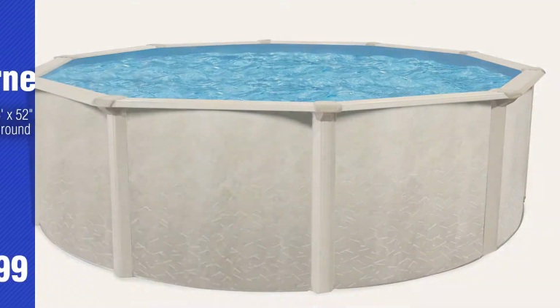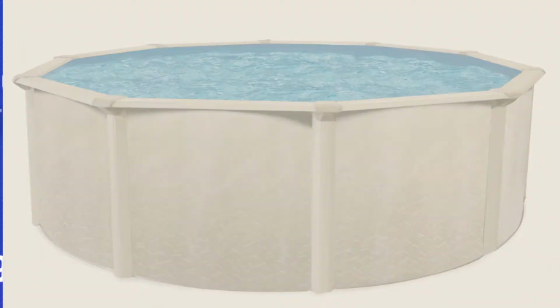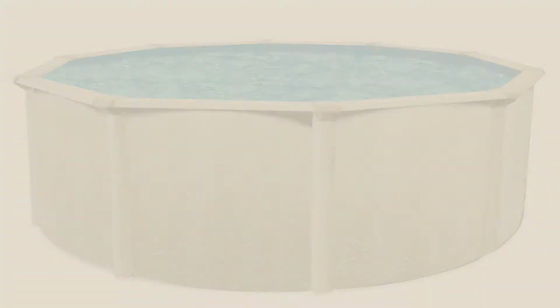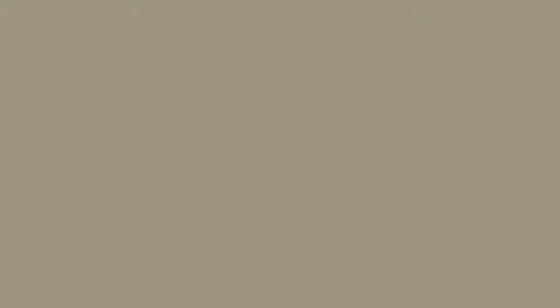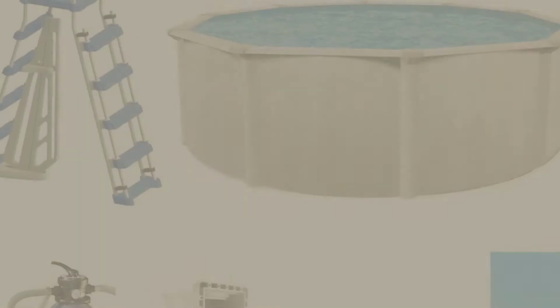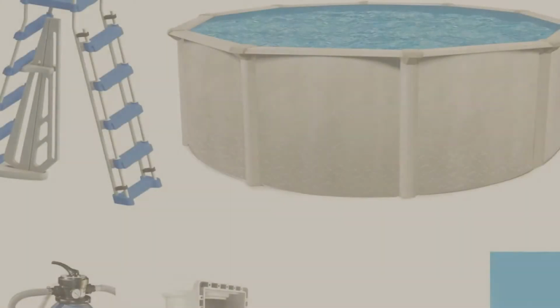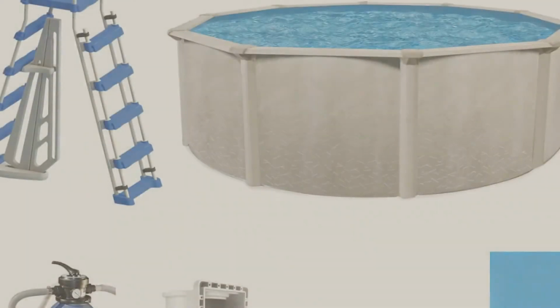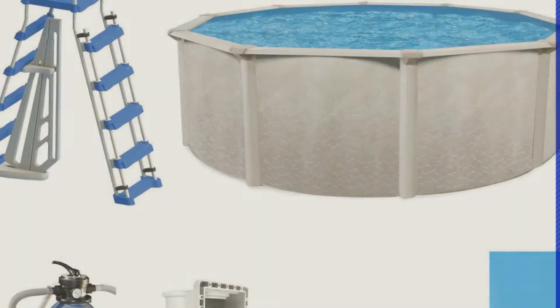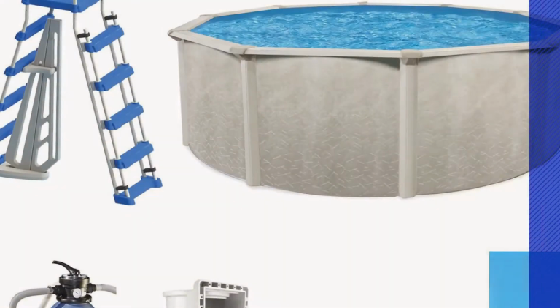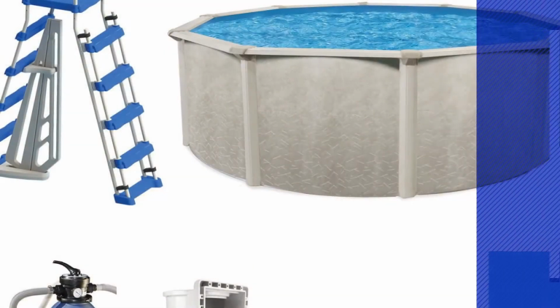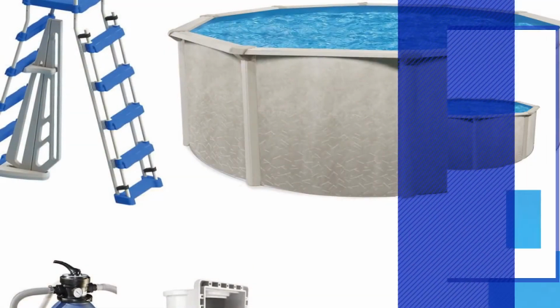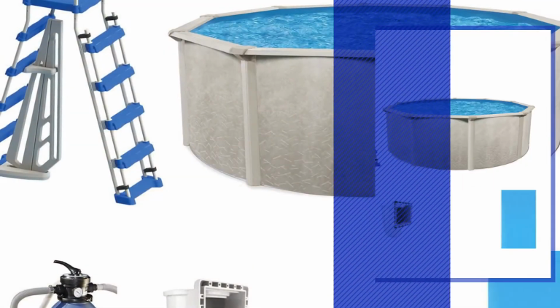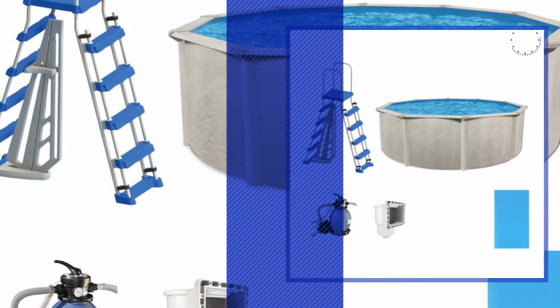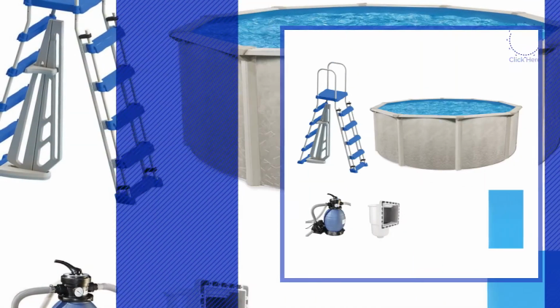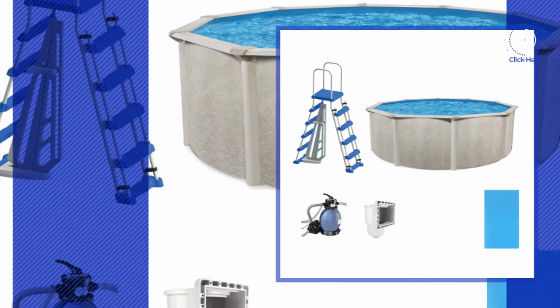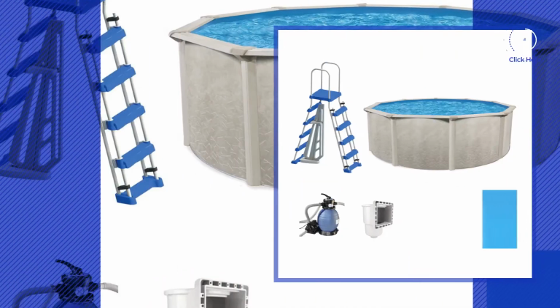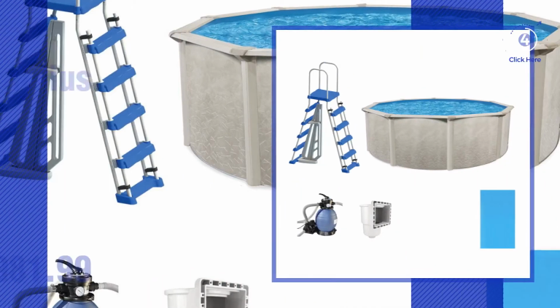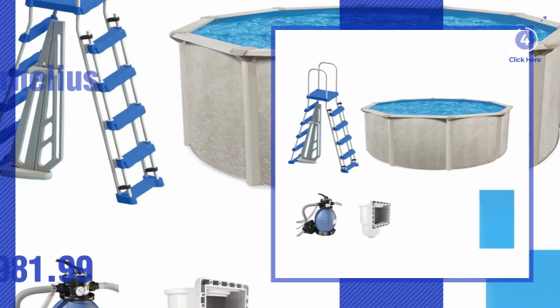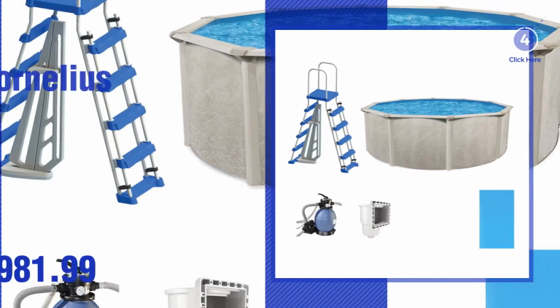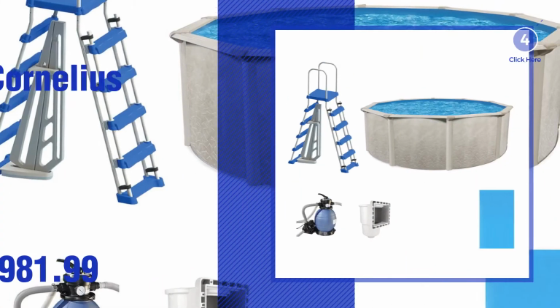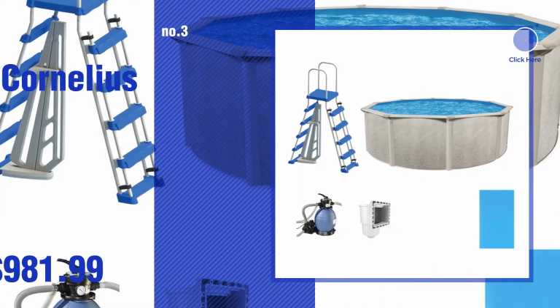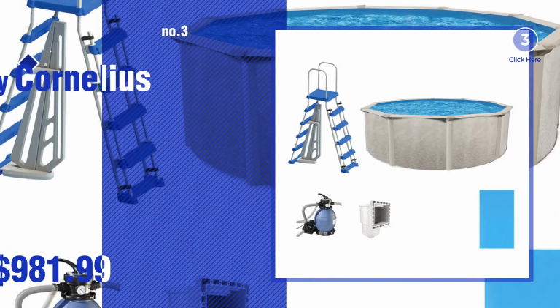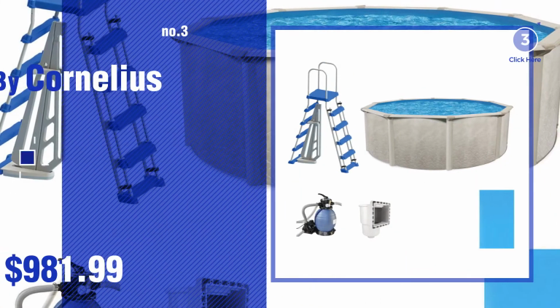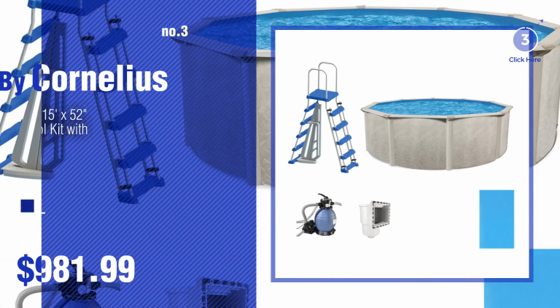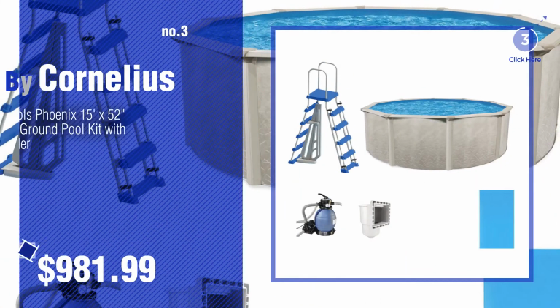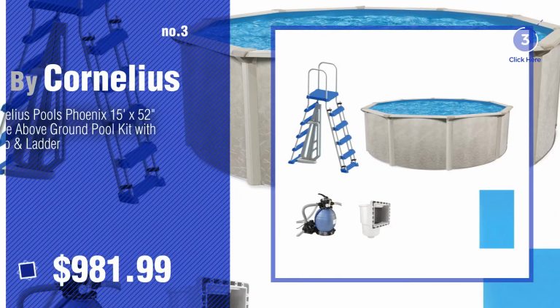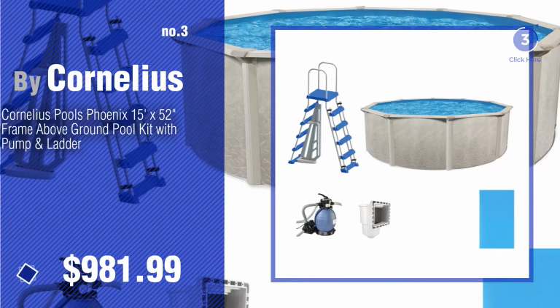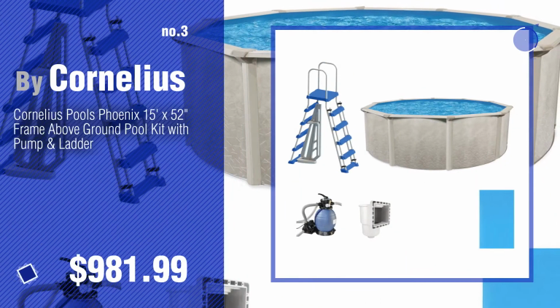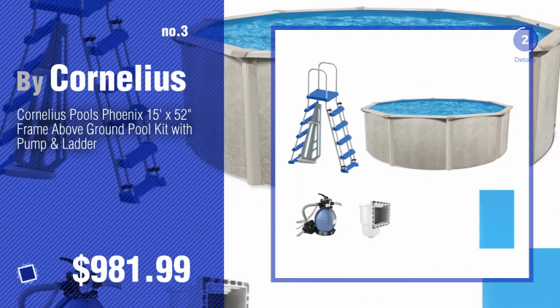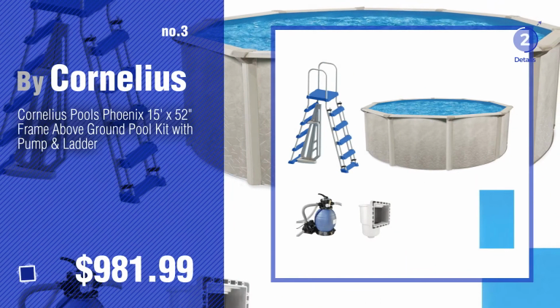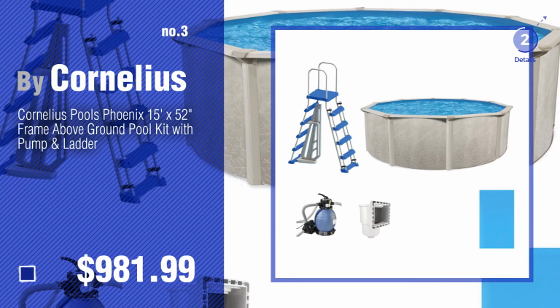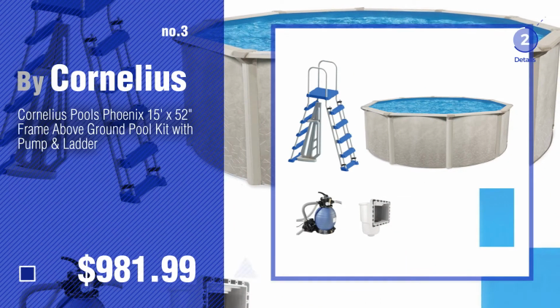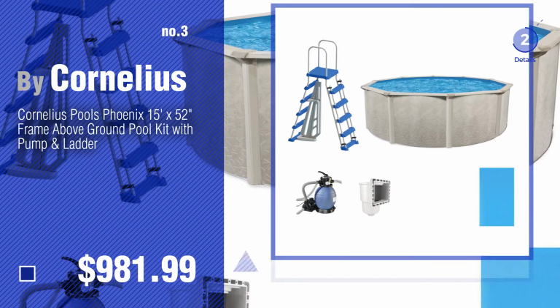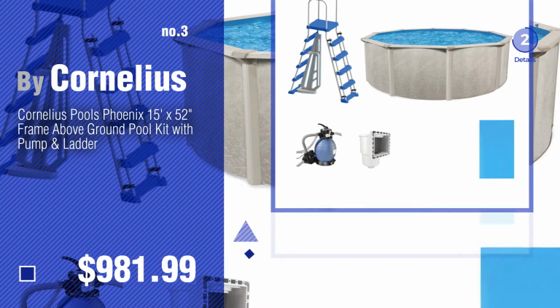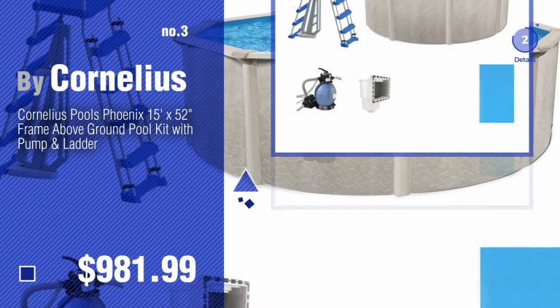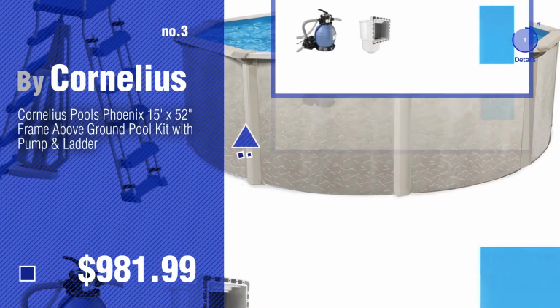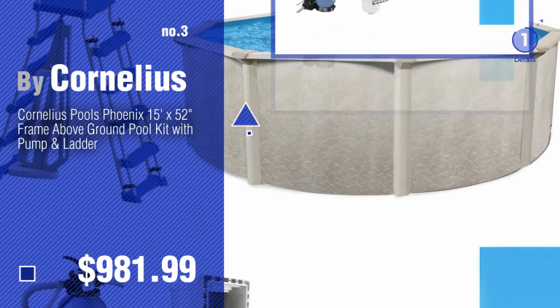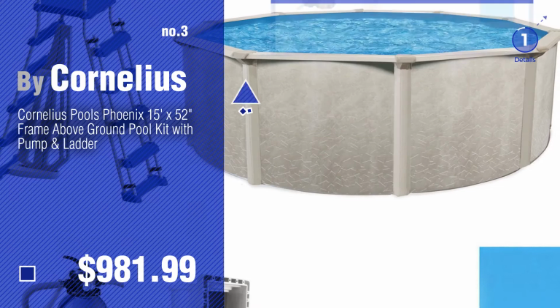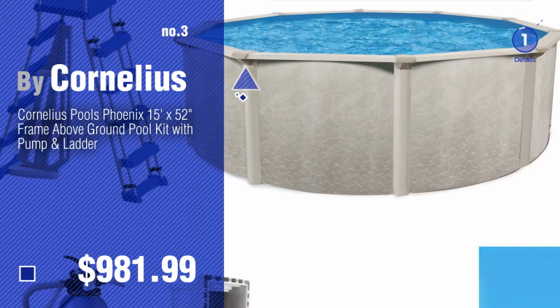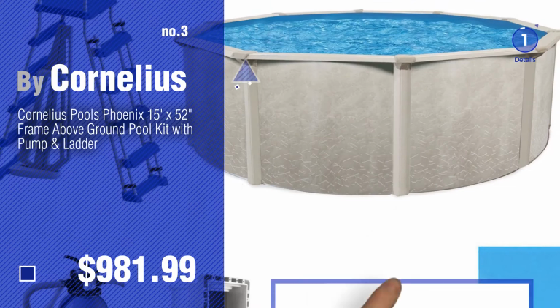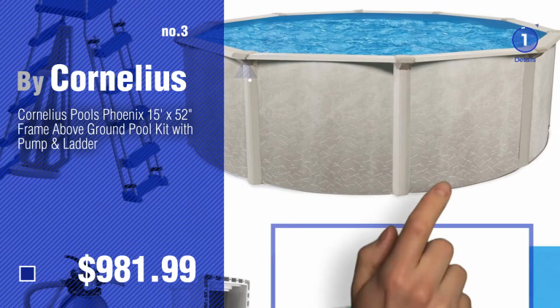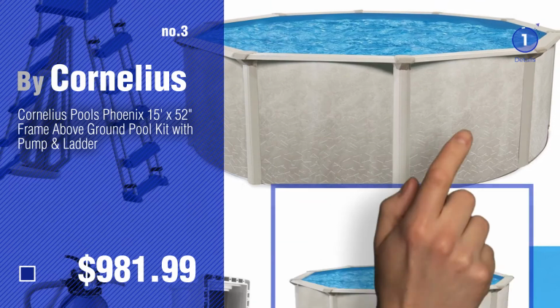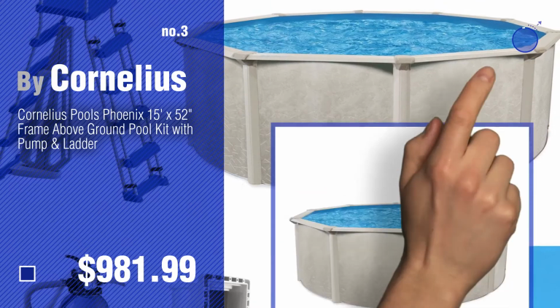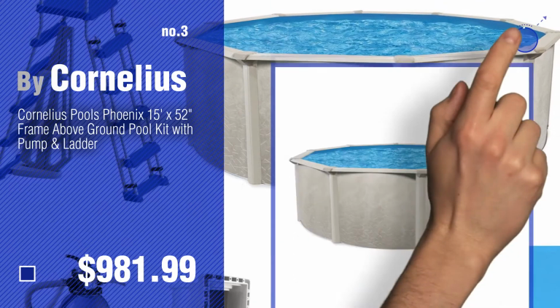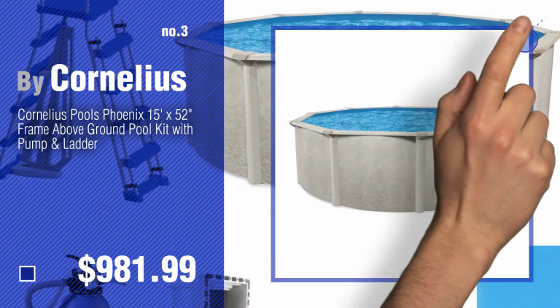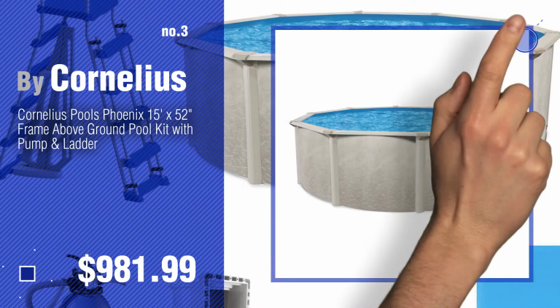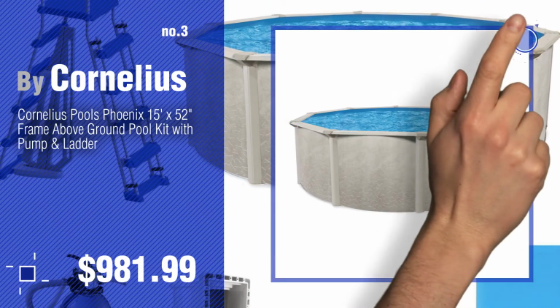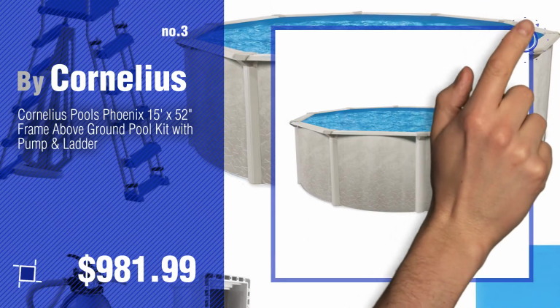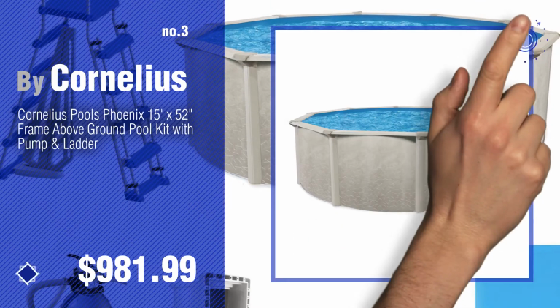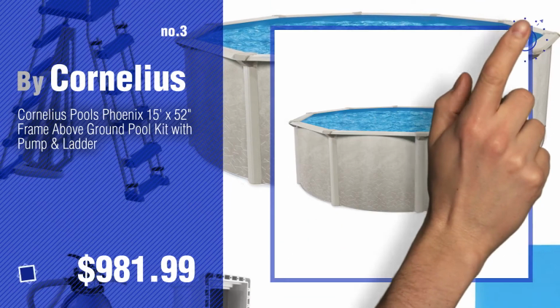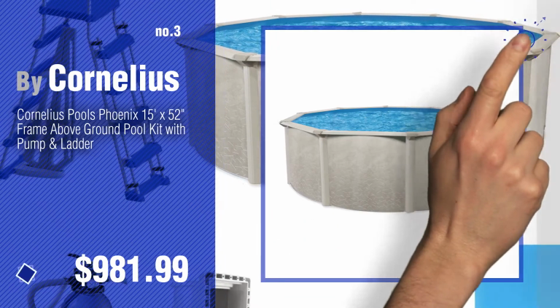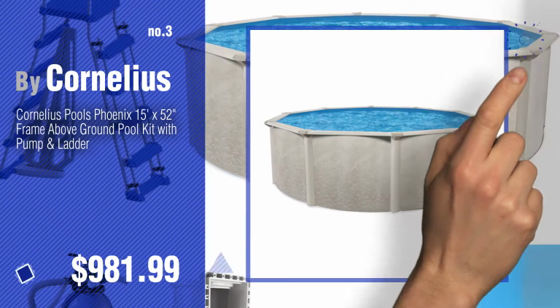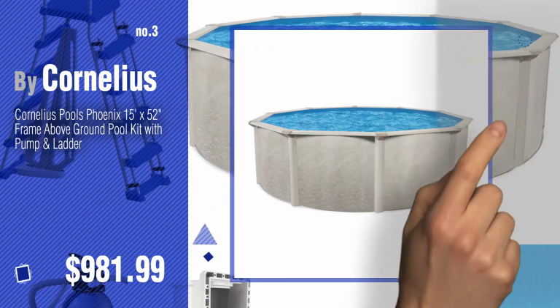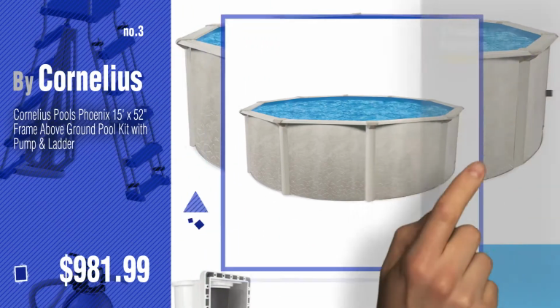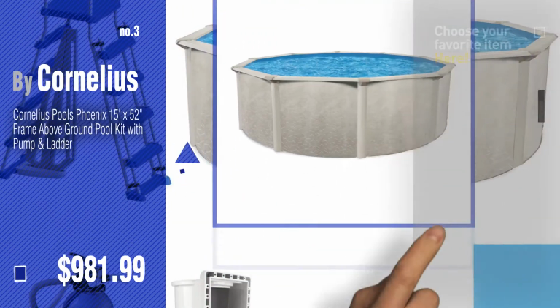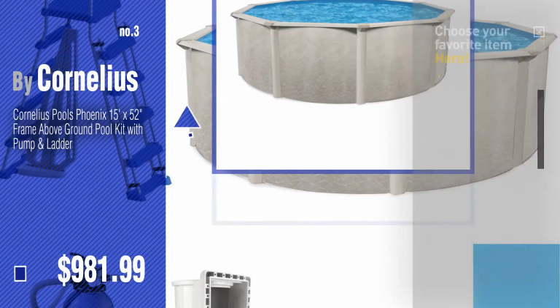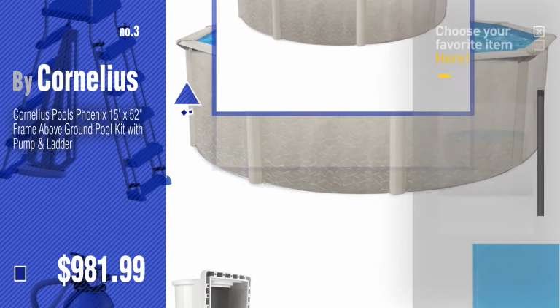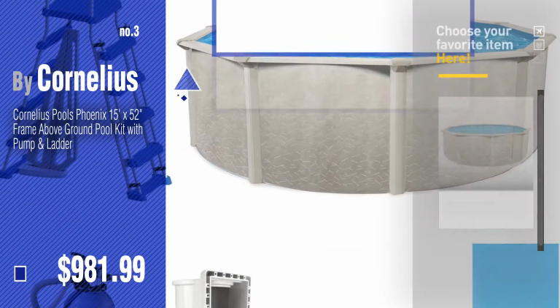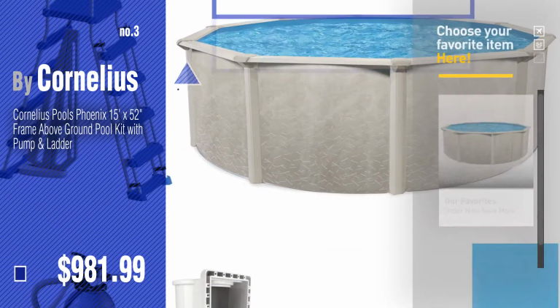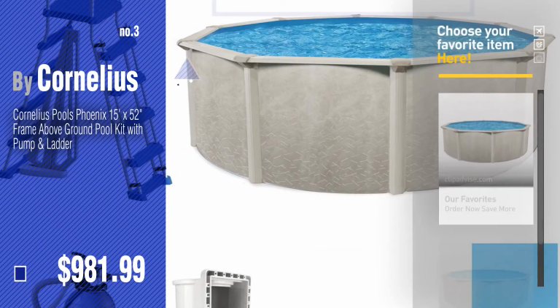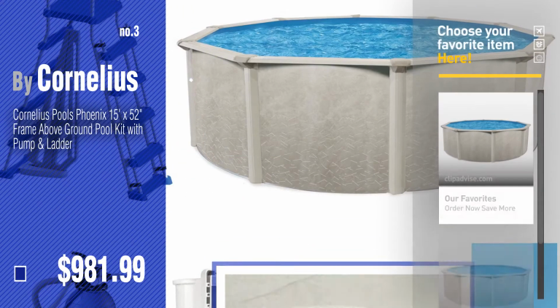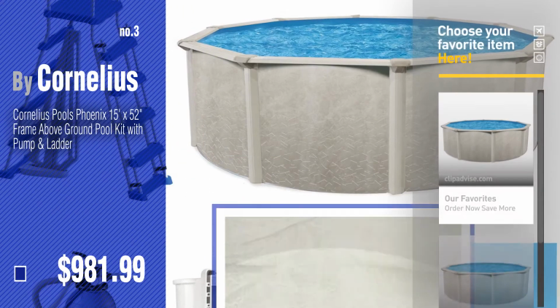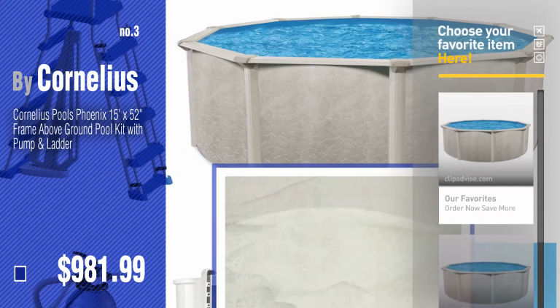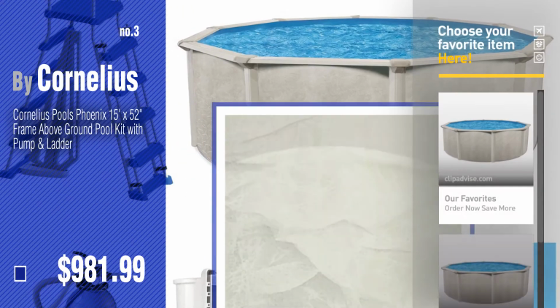Number 3. For more details about these Swimming Pool products, just click this circle.